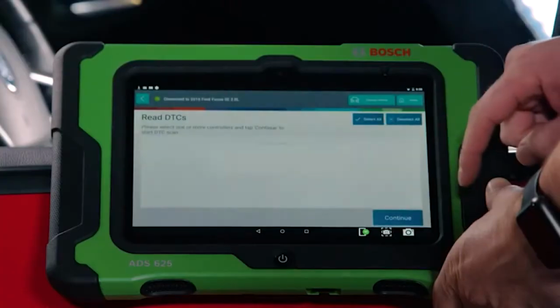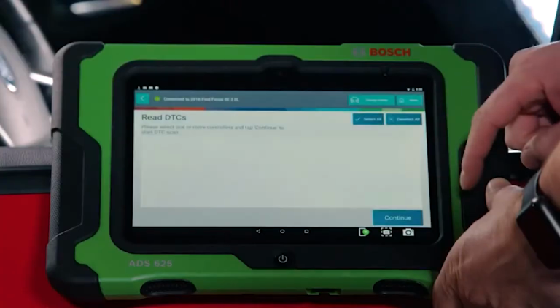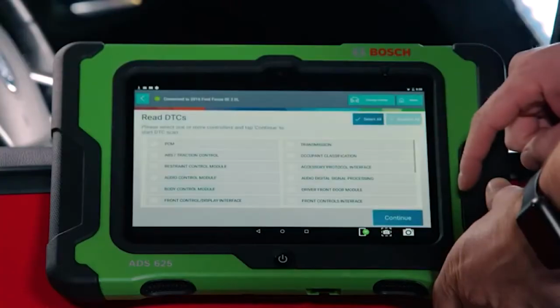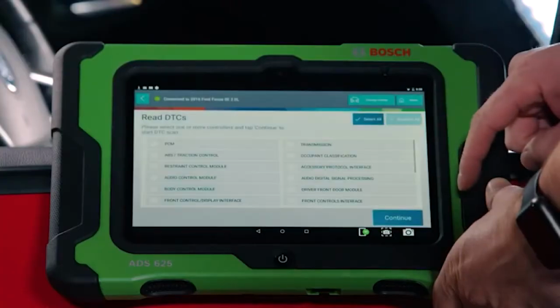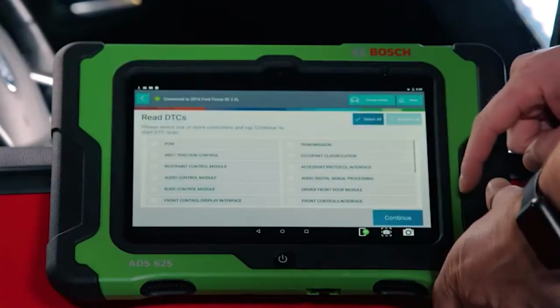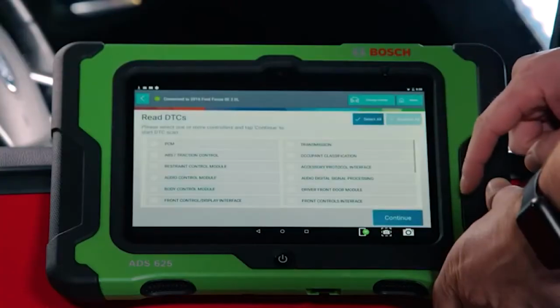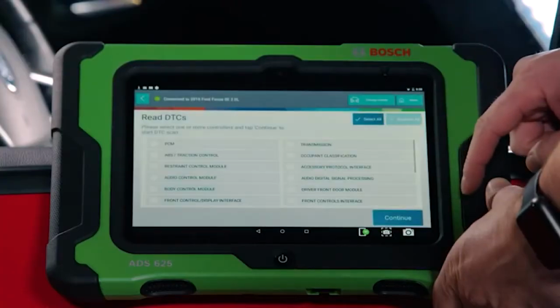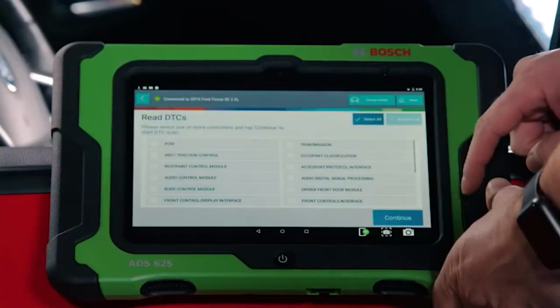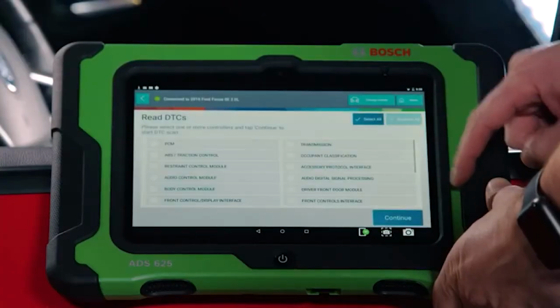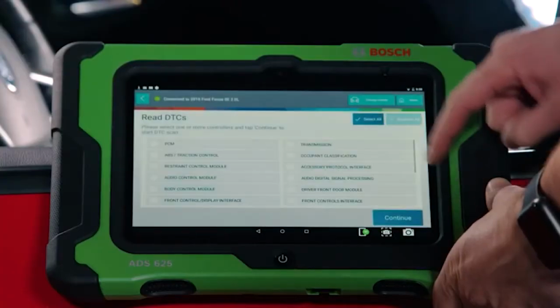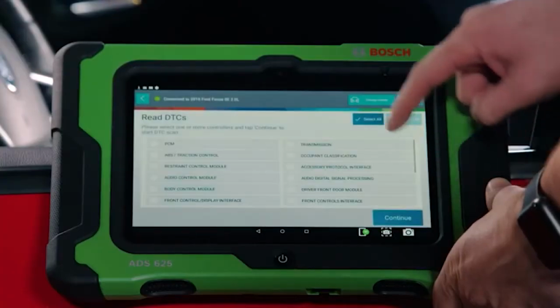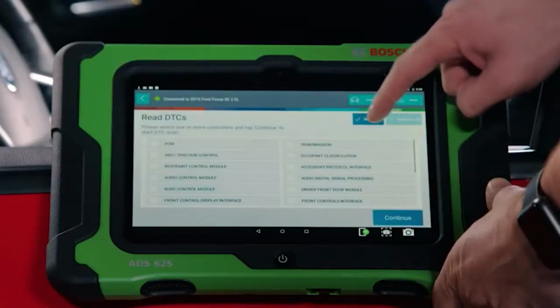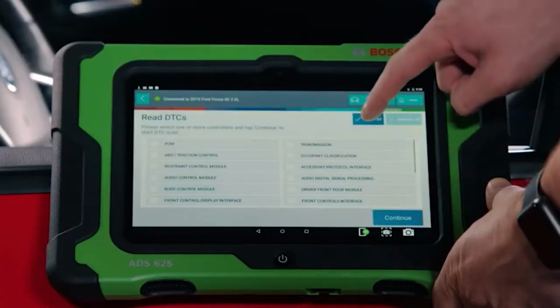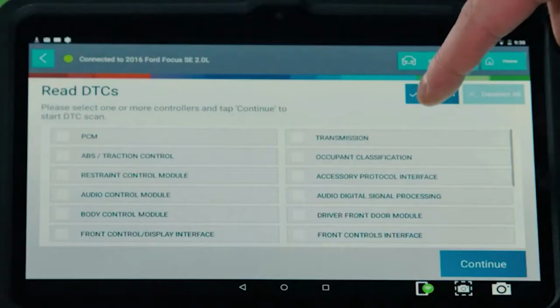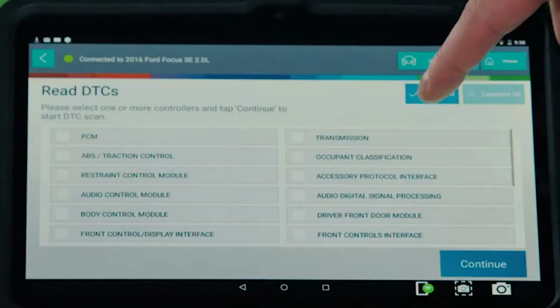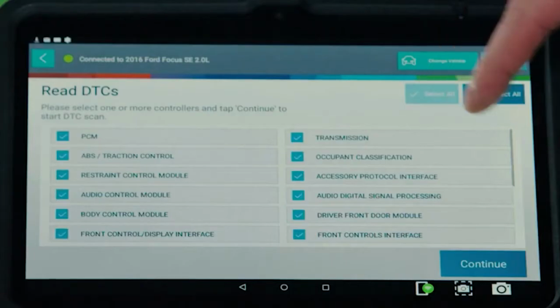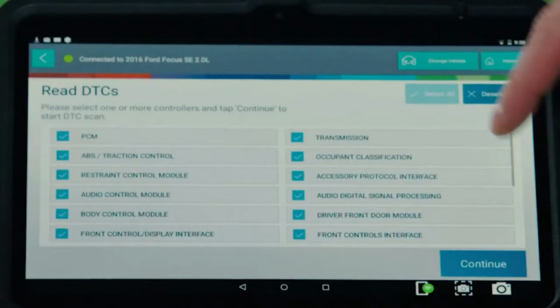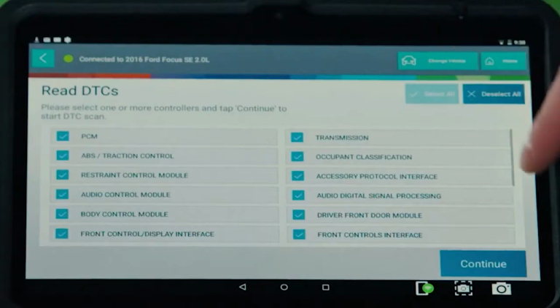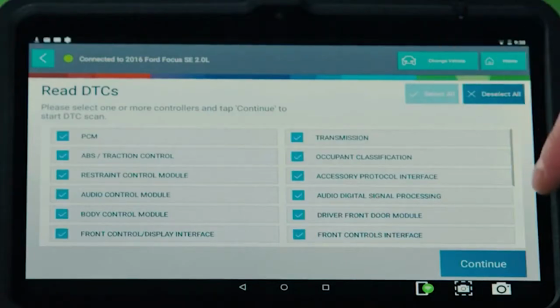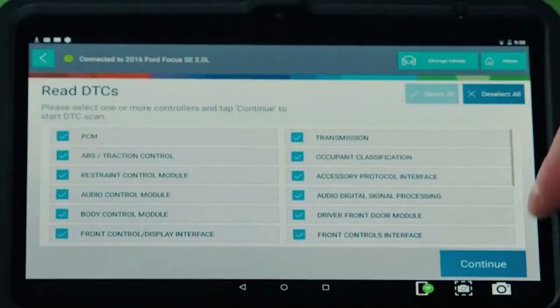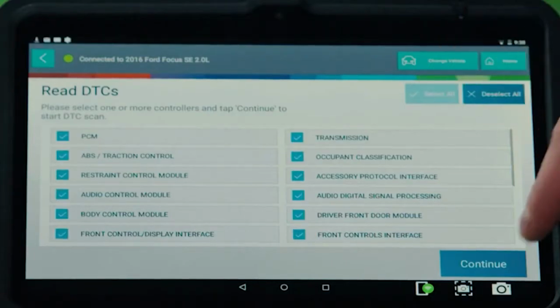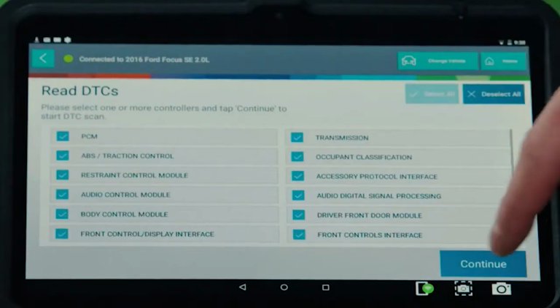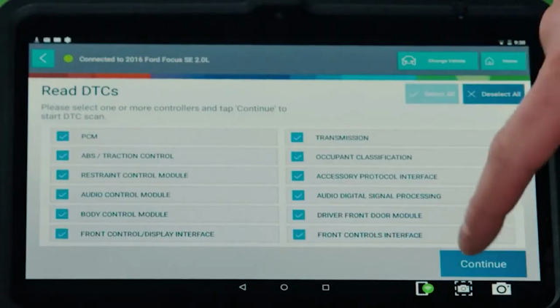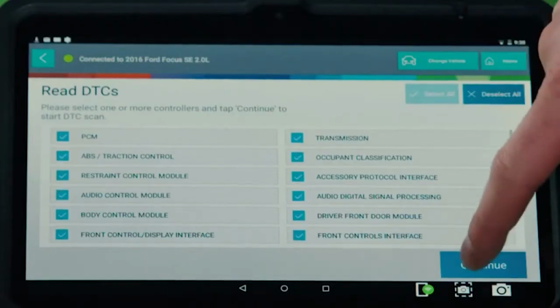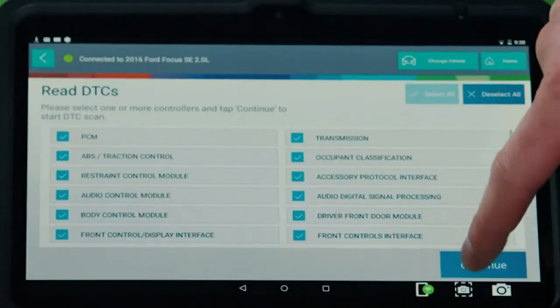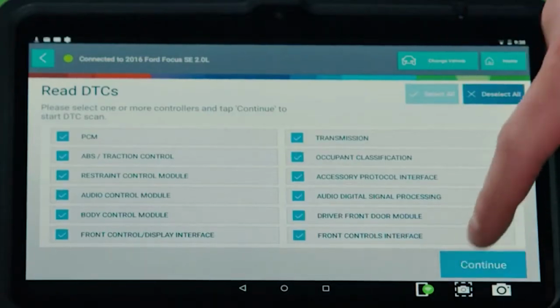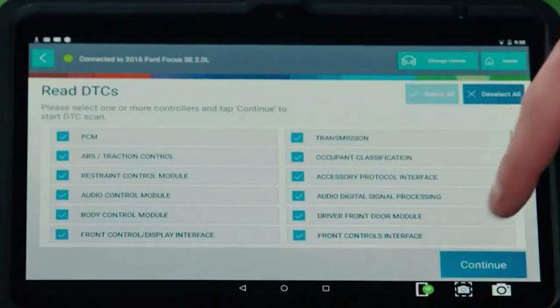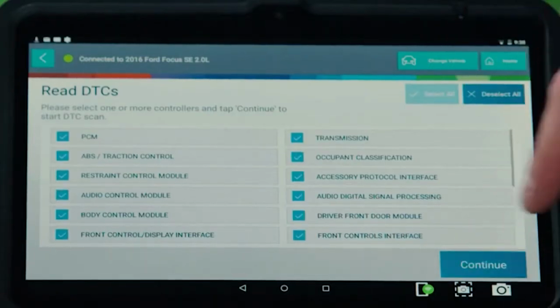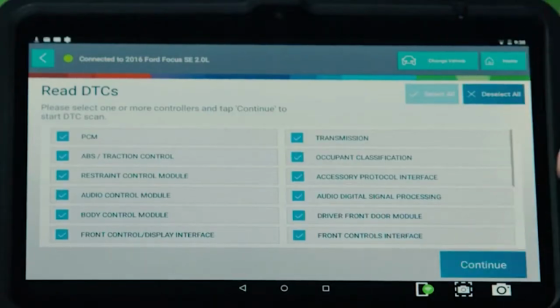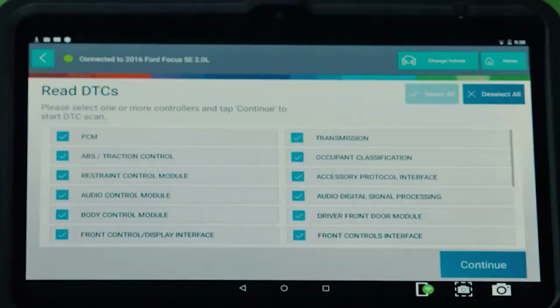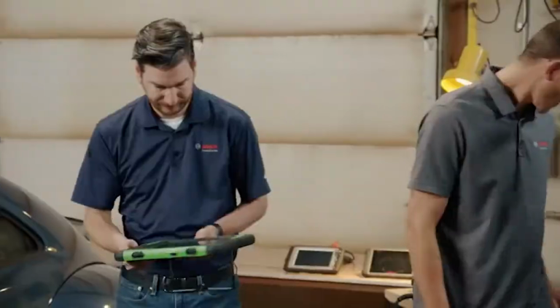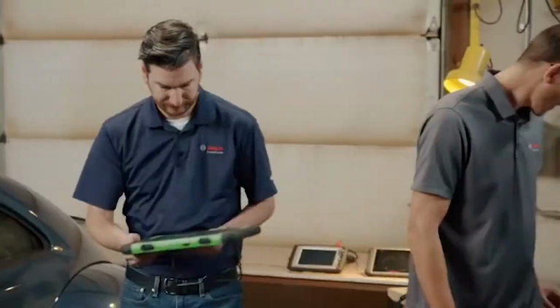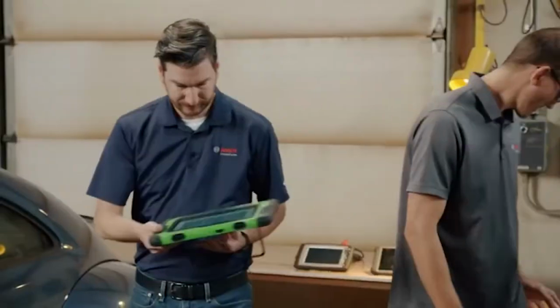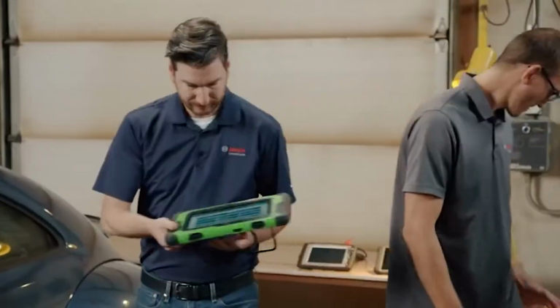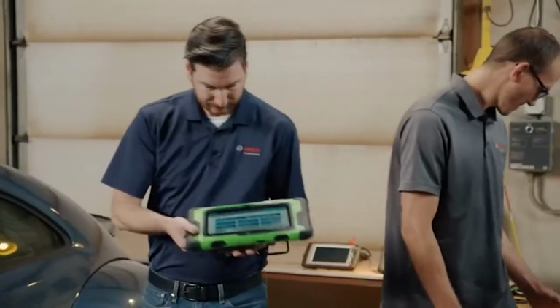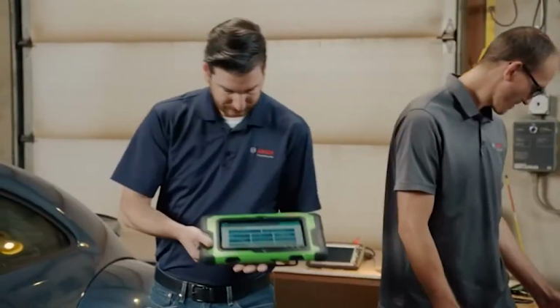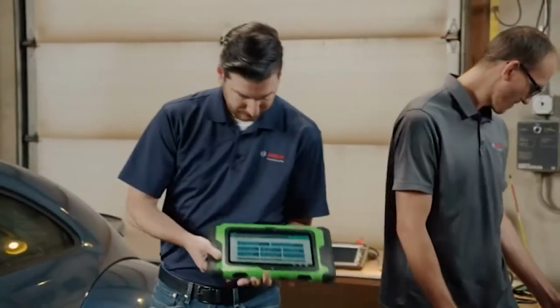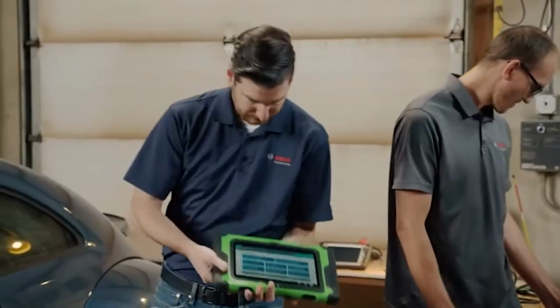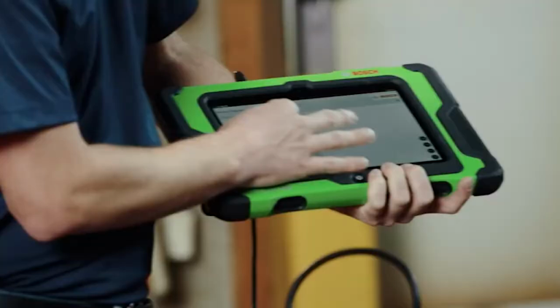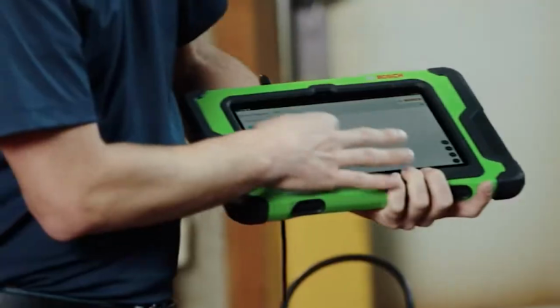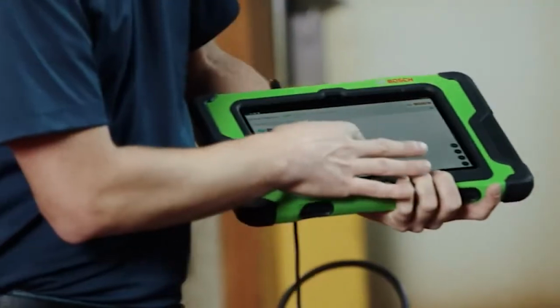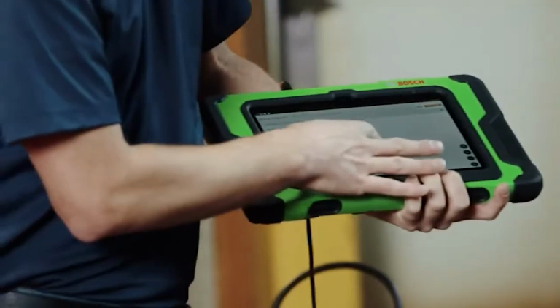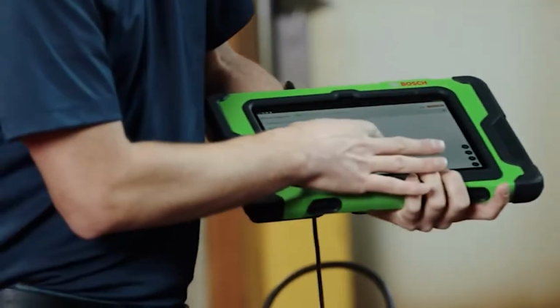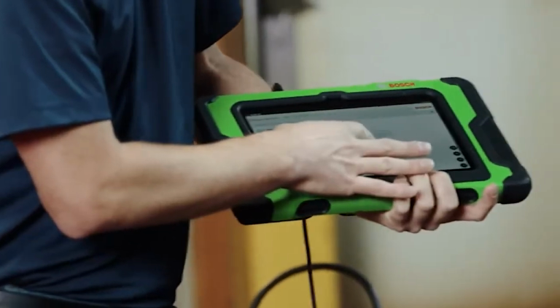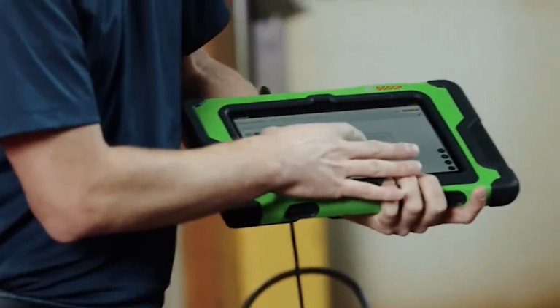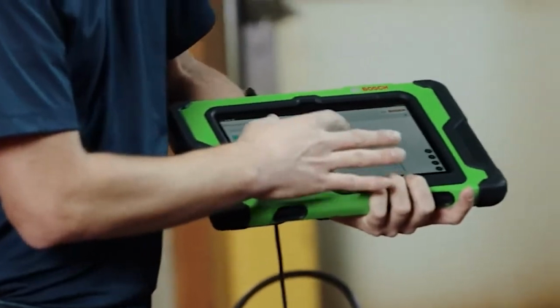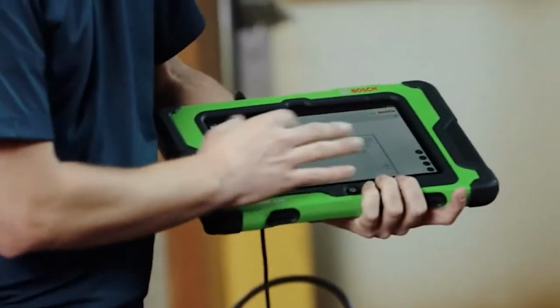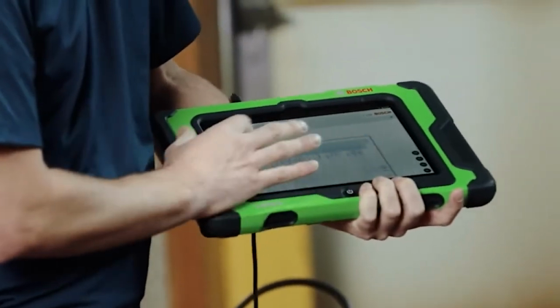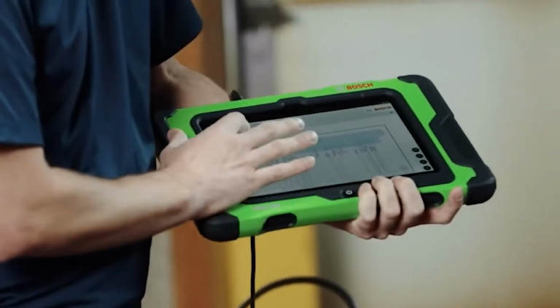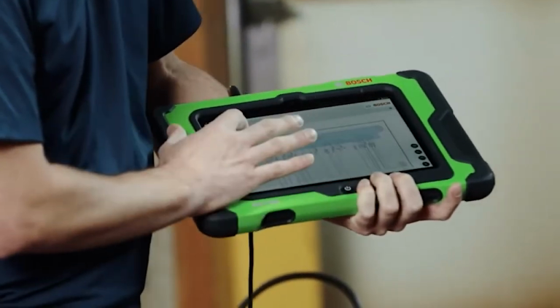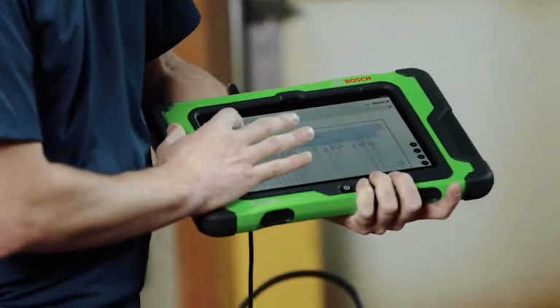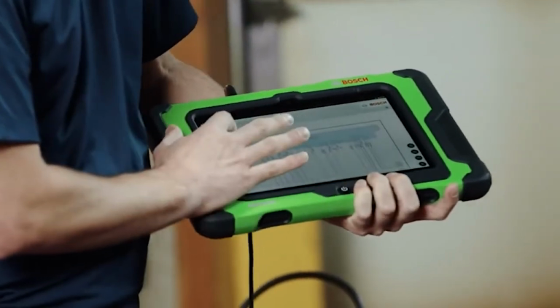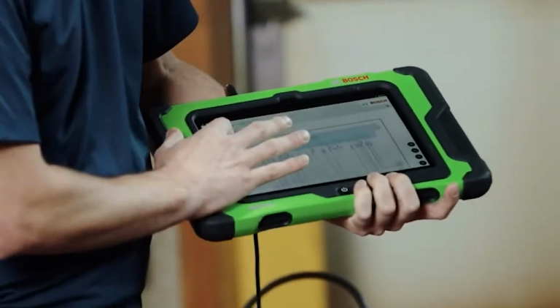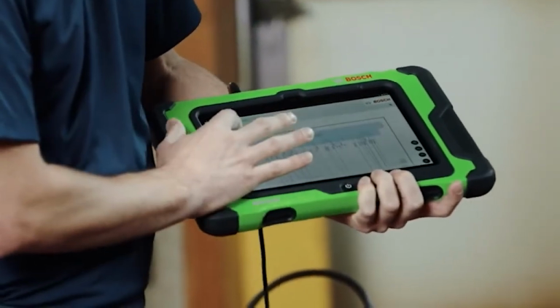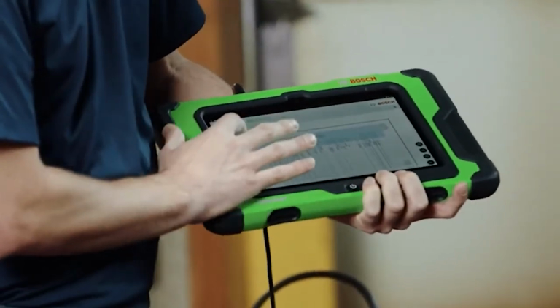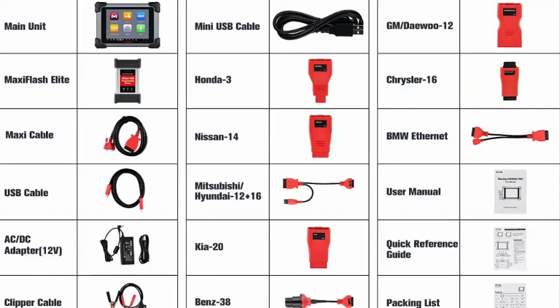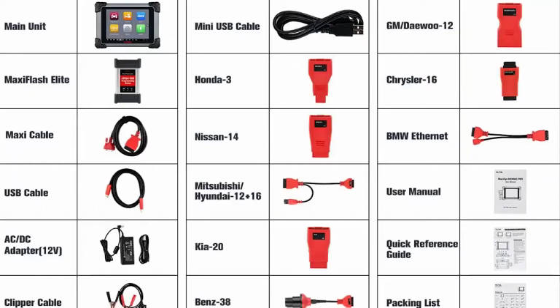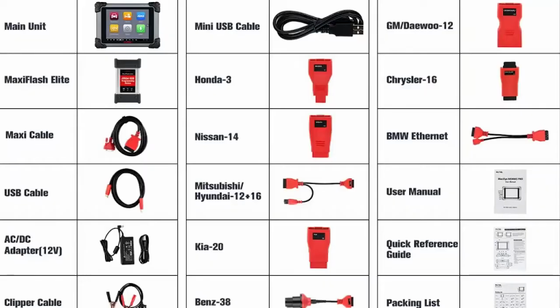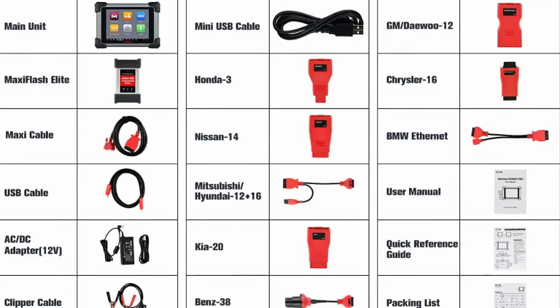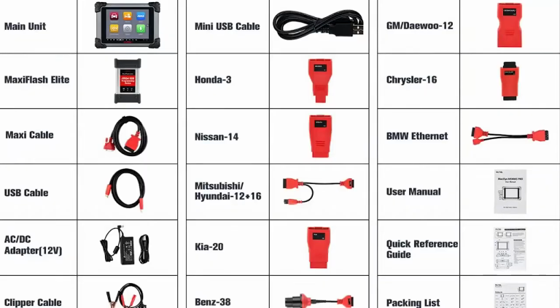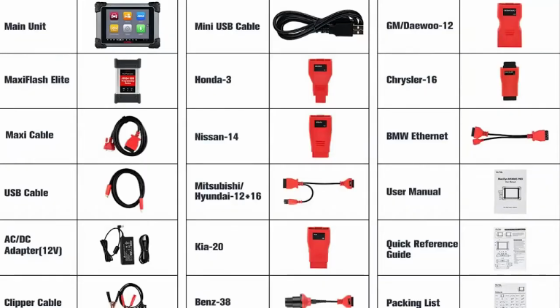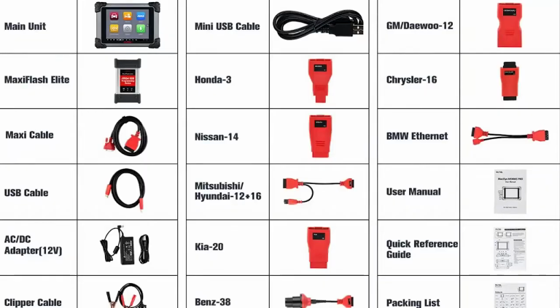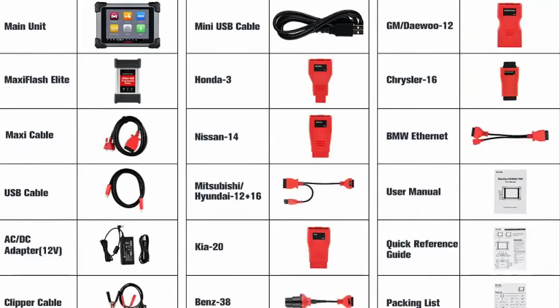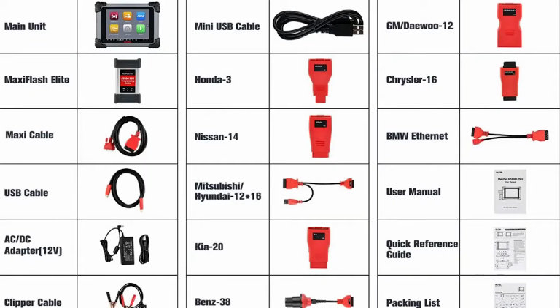In this video, I will be showing you the best professional OBD2 scanners on the market — these are some of the perfect scan tools for your vehicle.